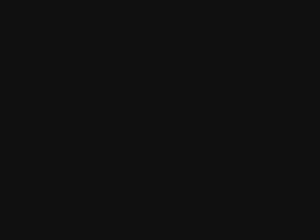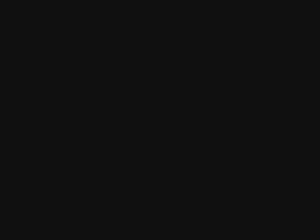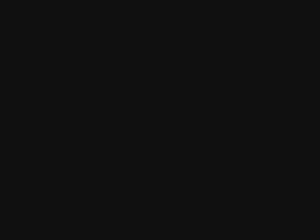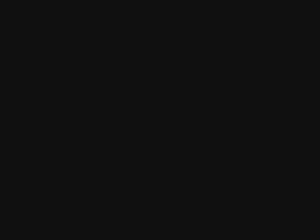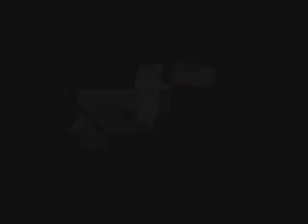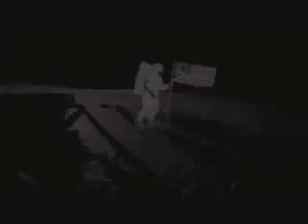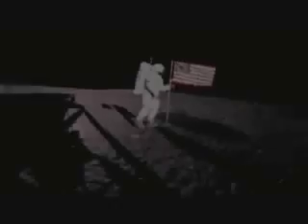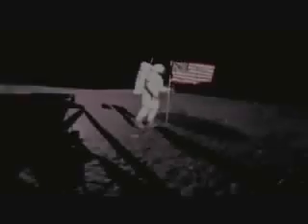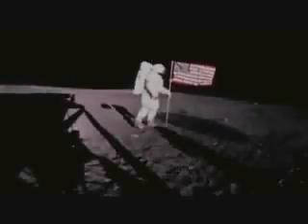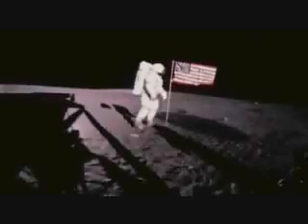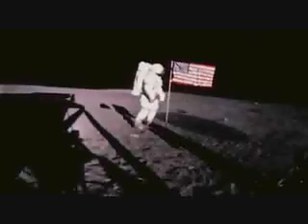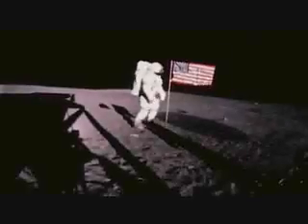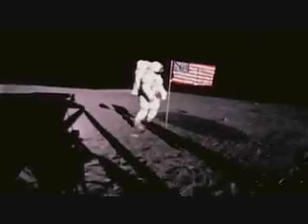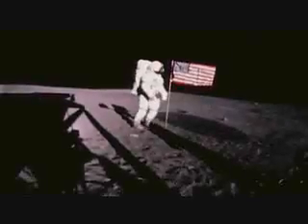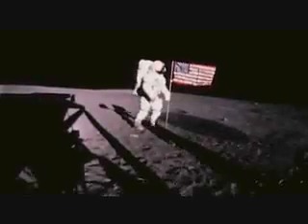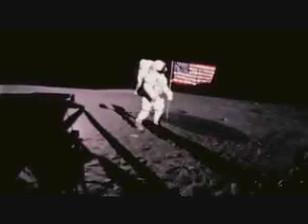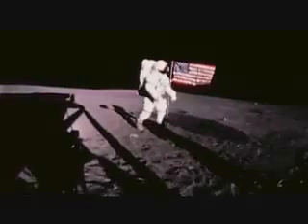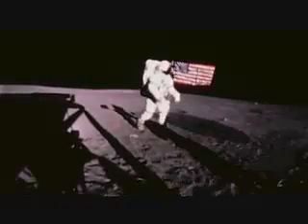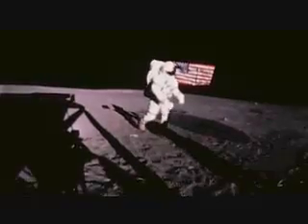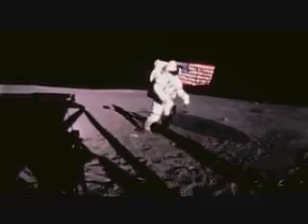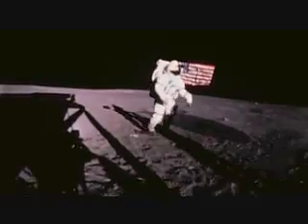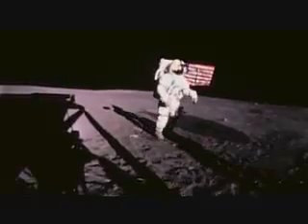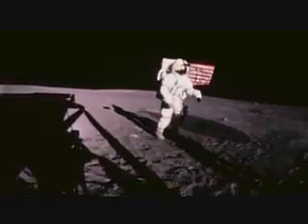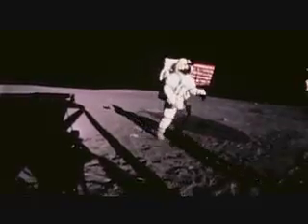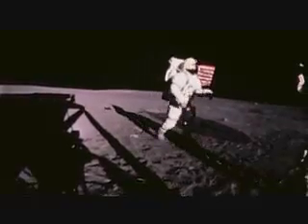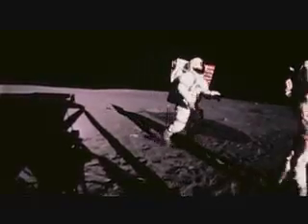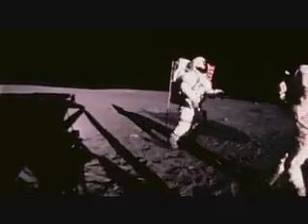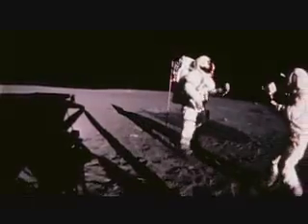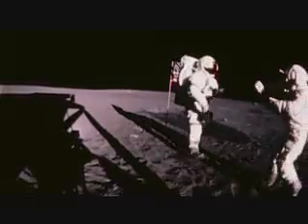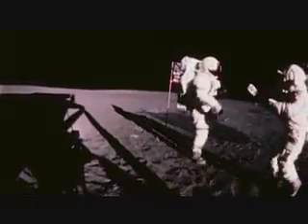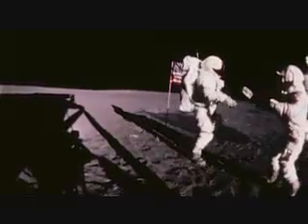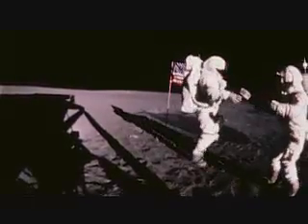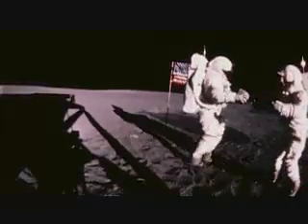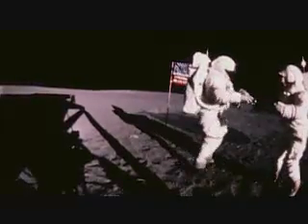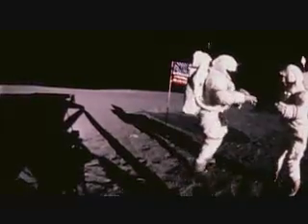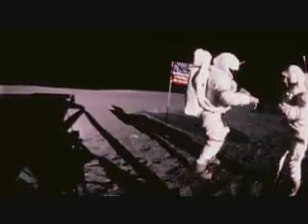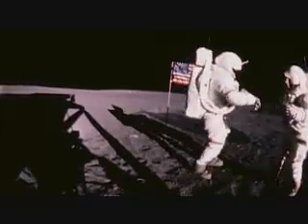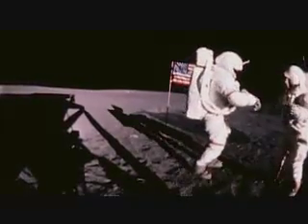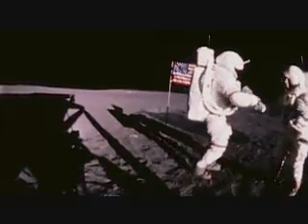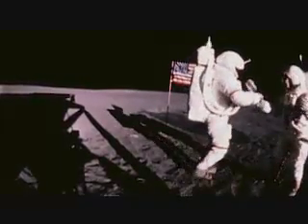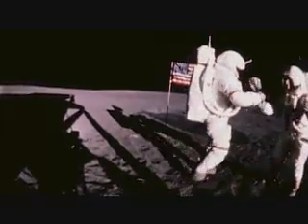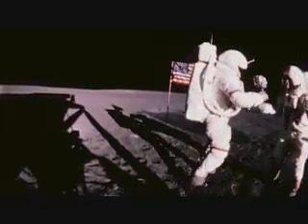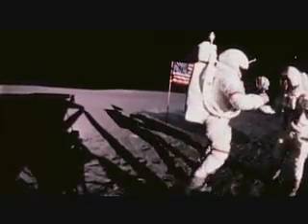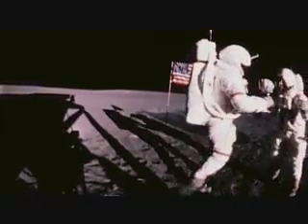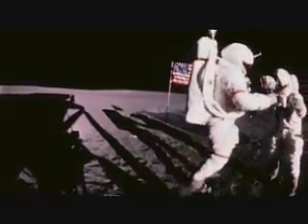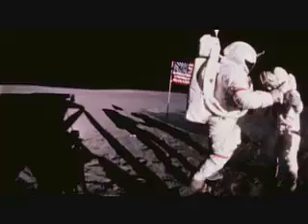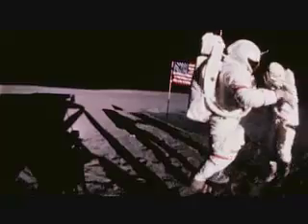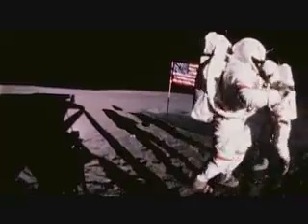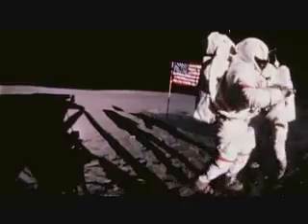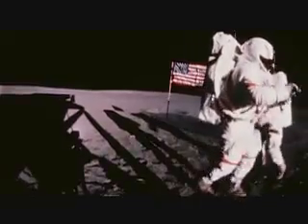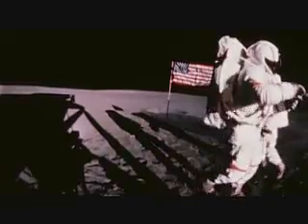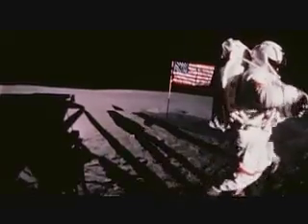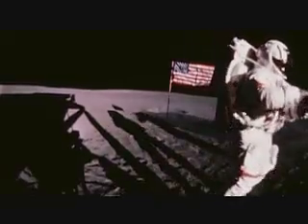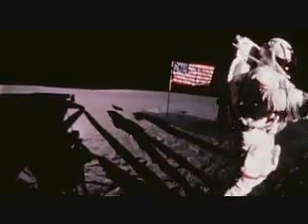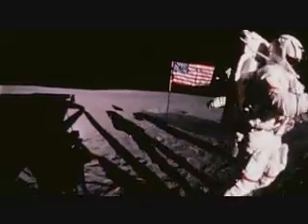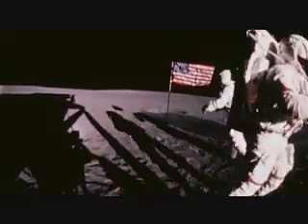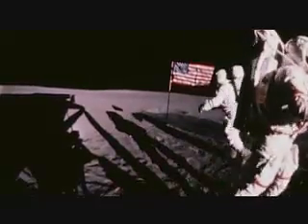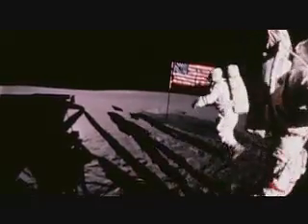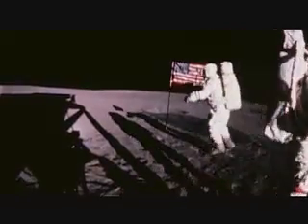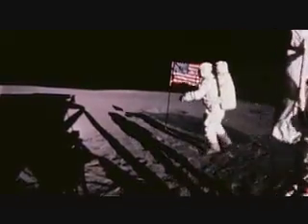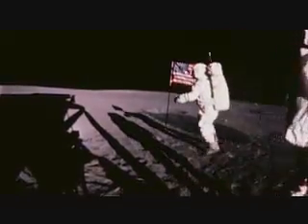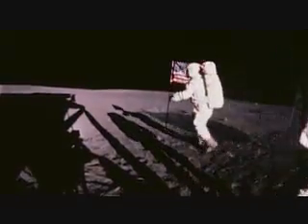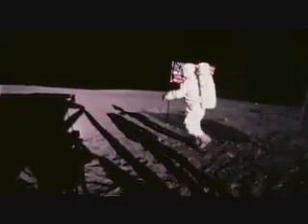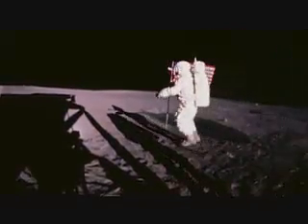I was strolling on the moon one day, in the merry, merry month of May!